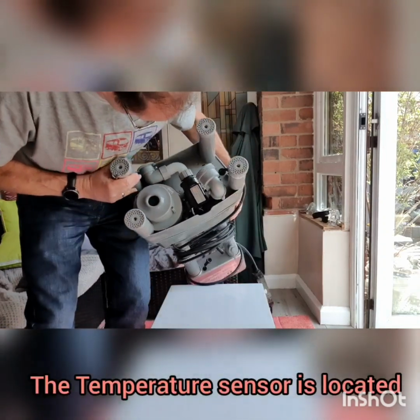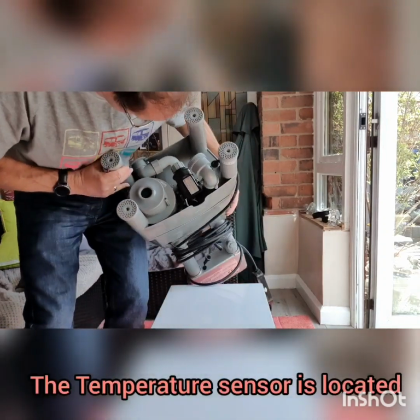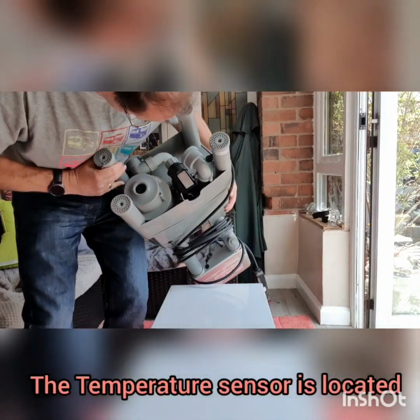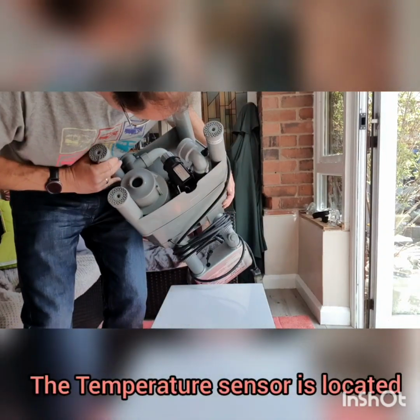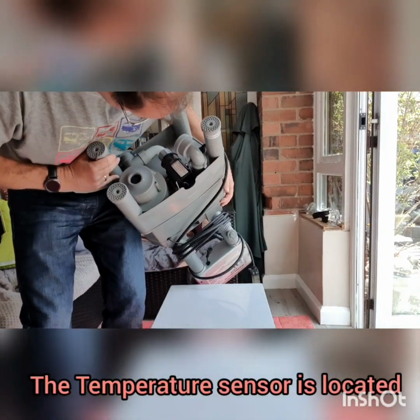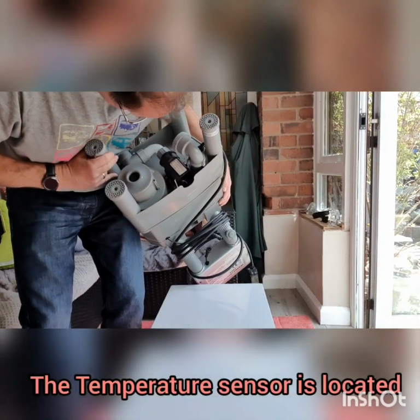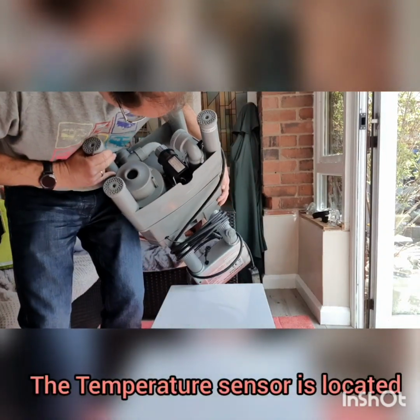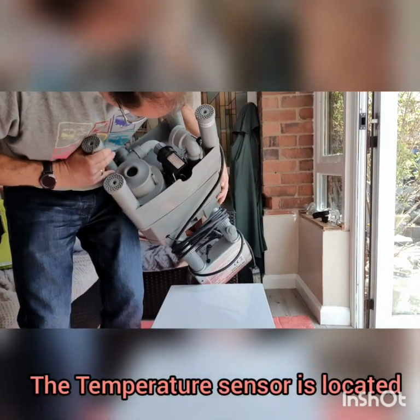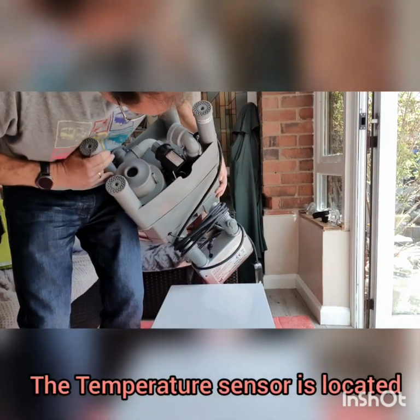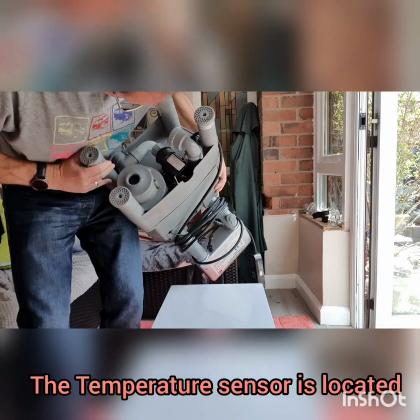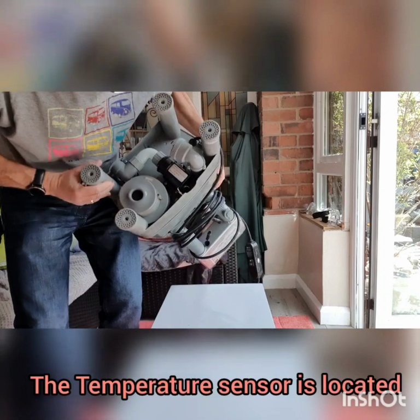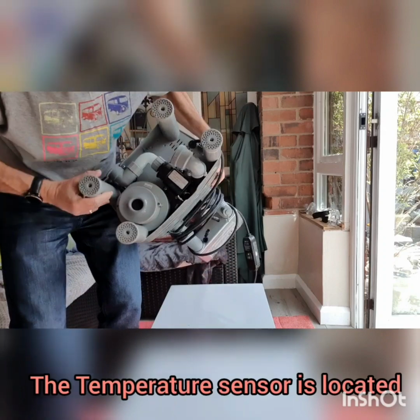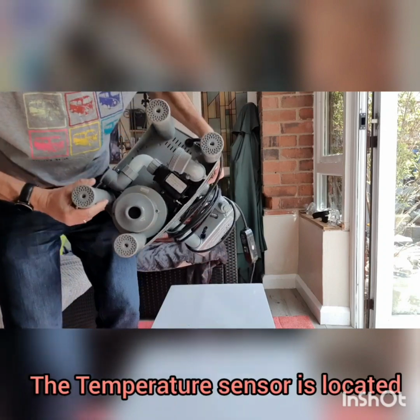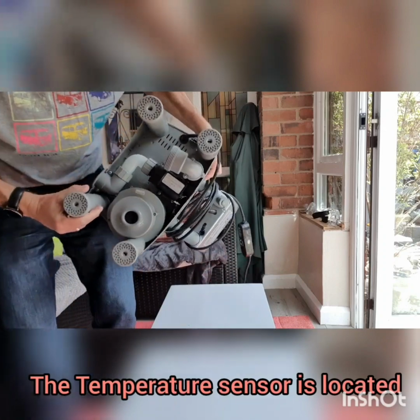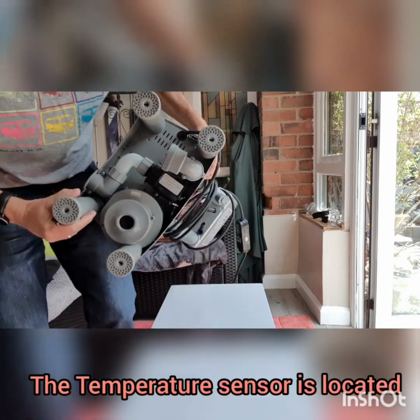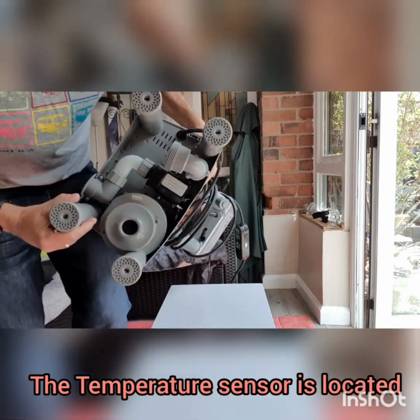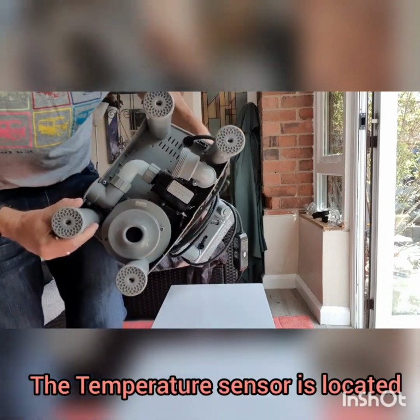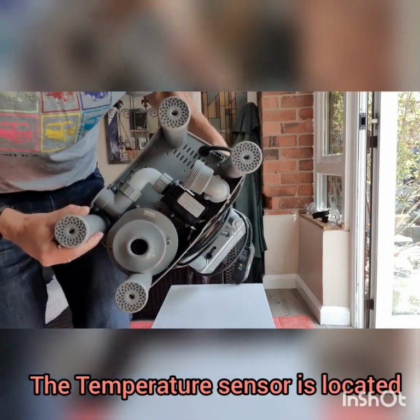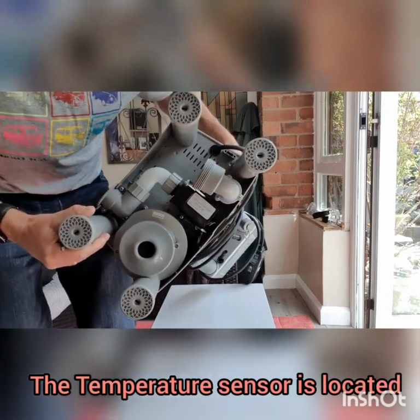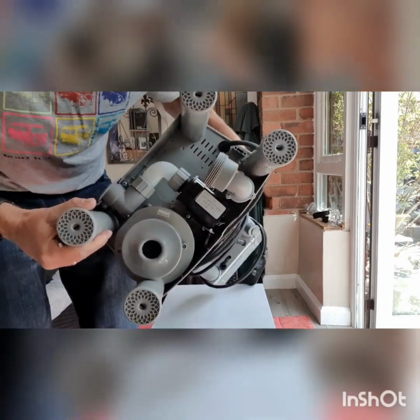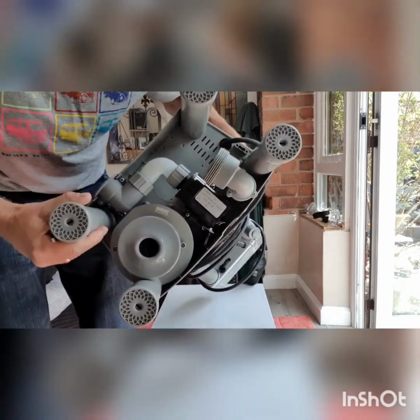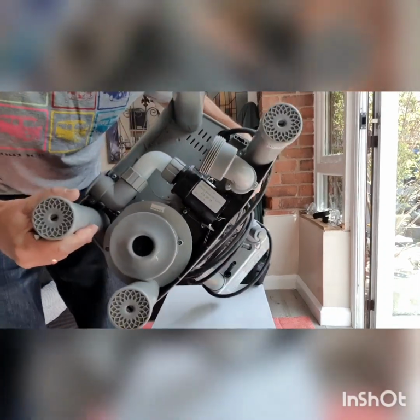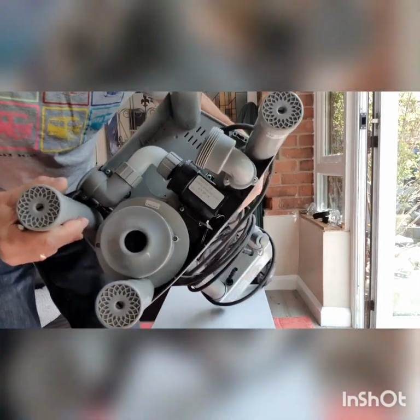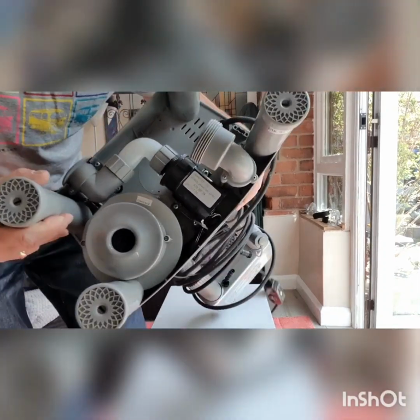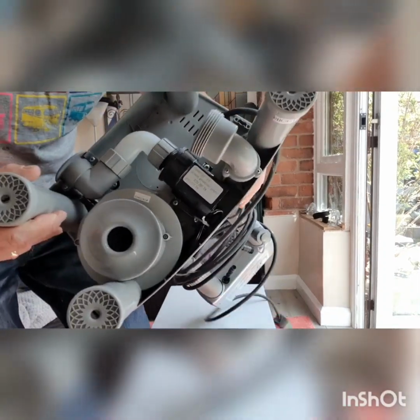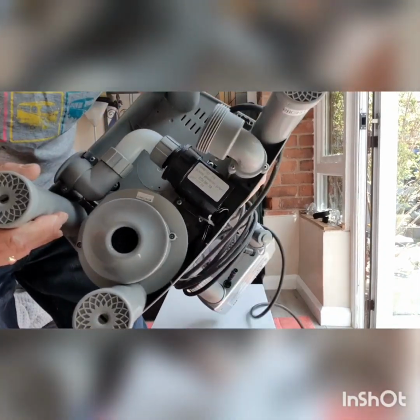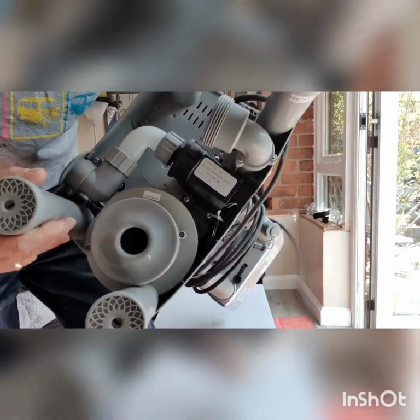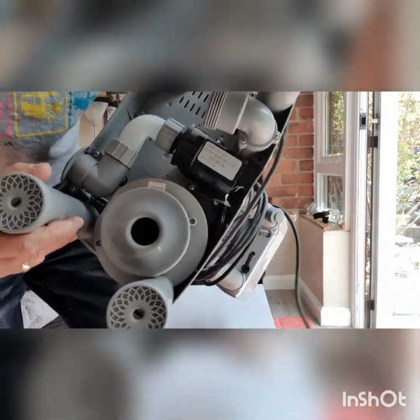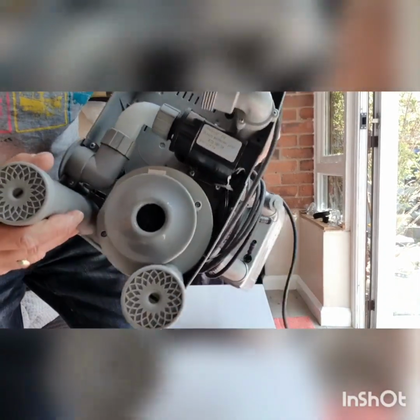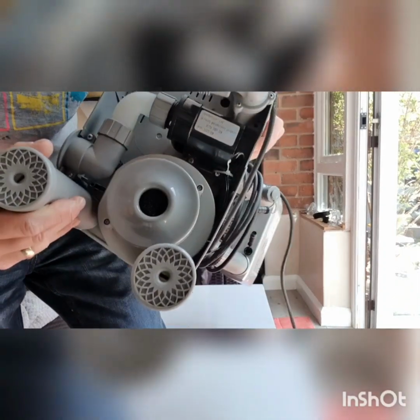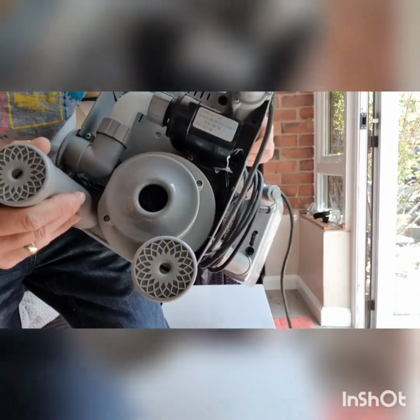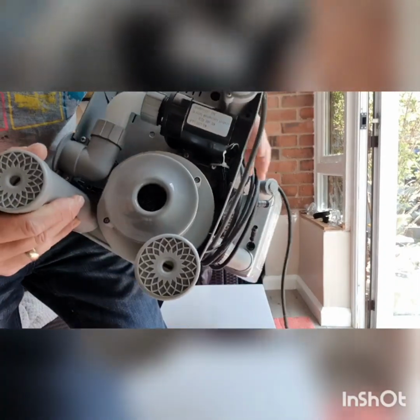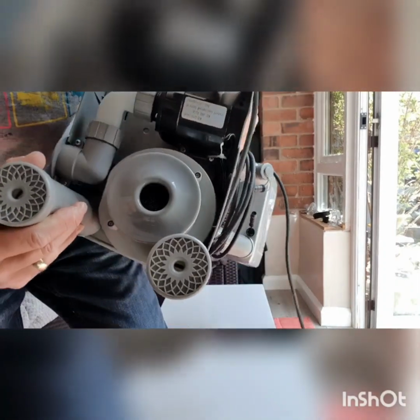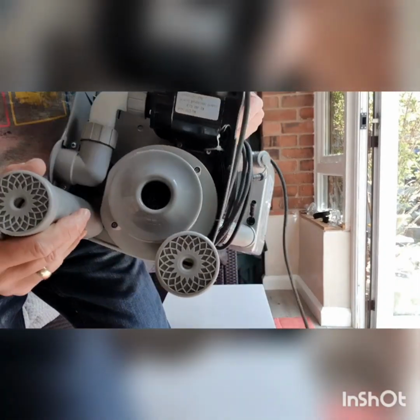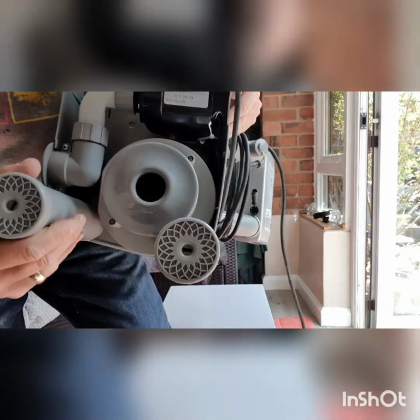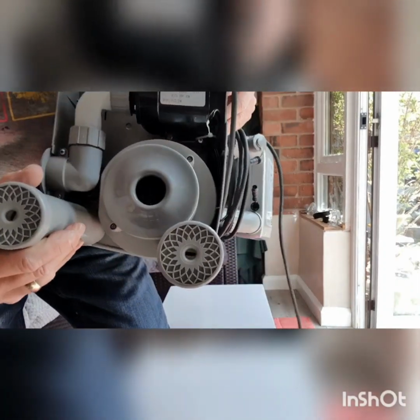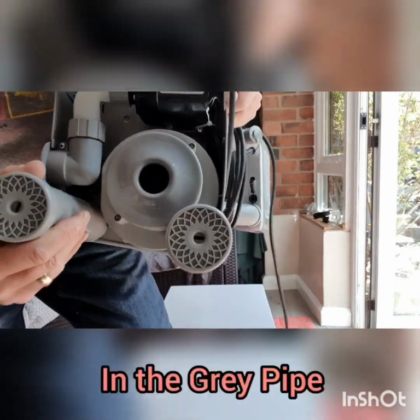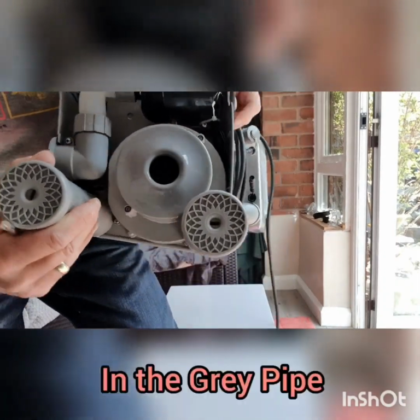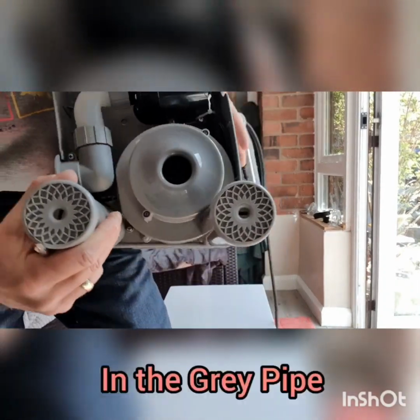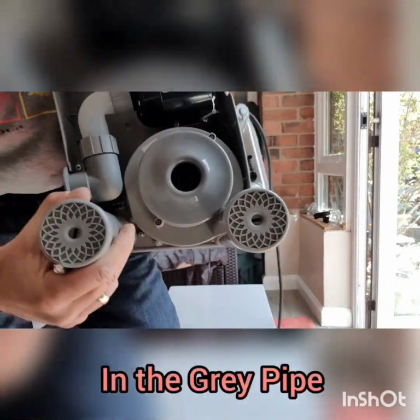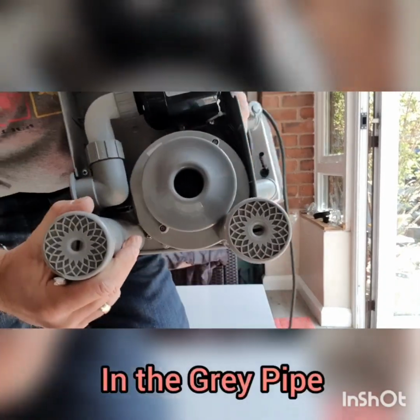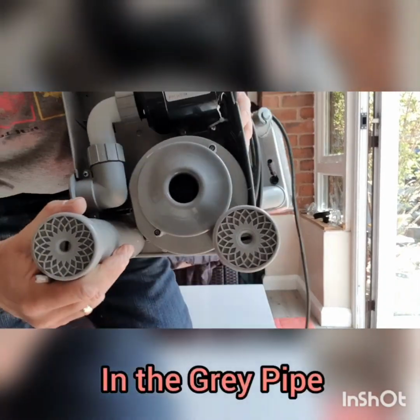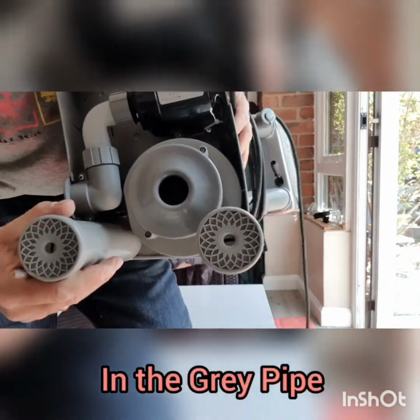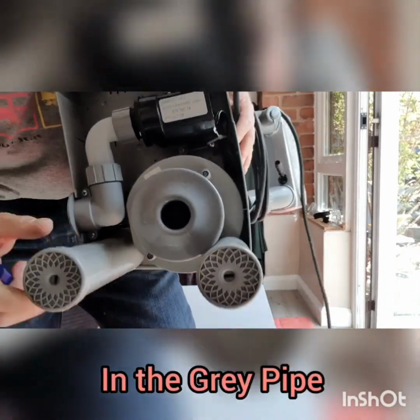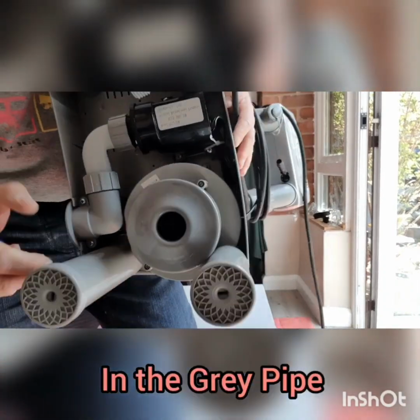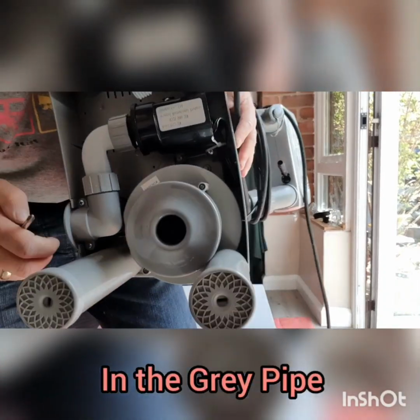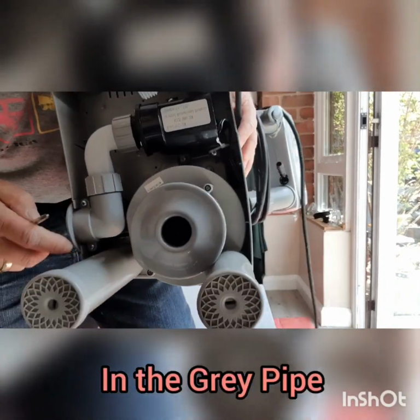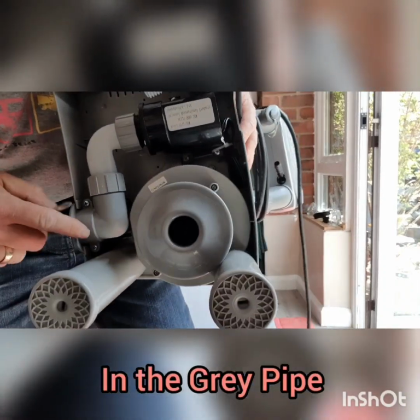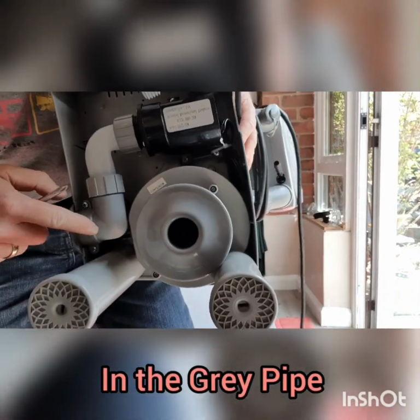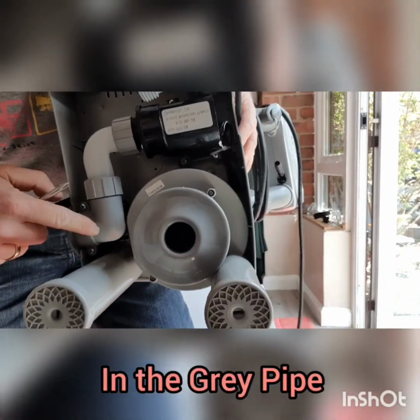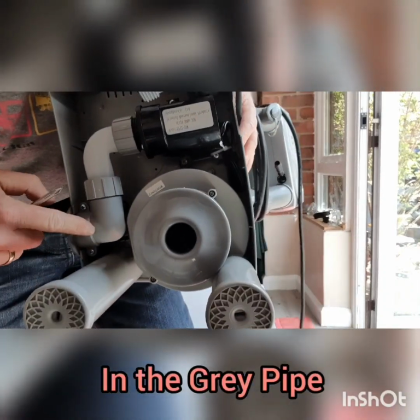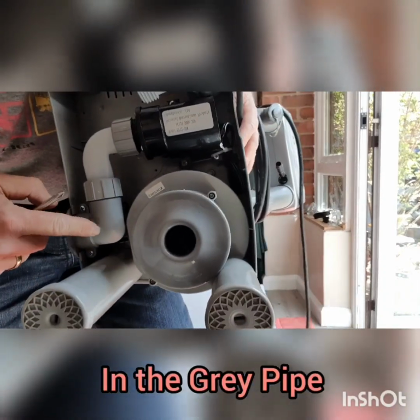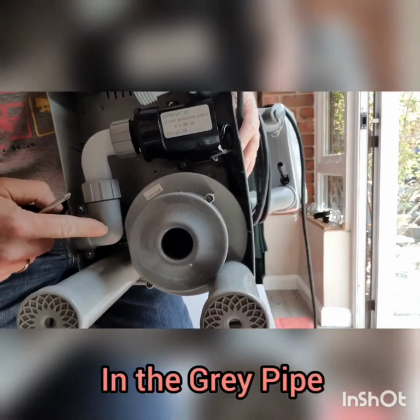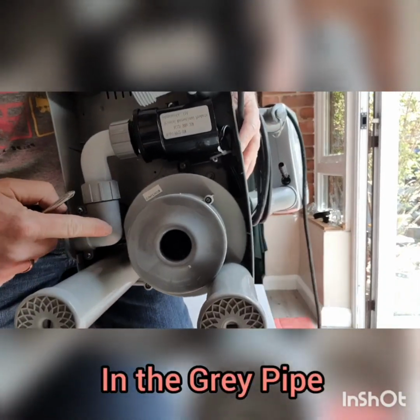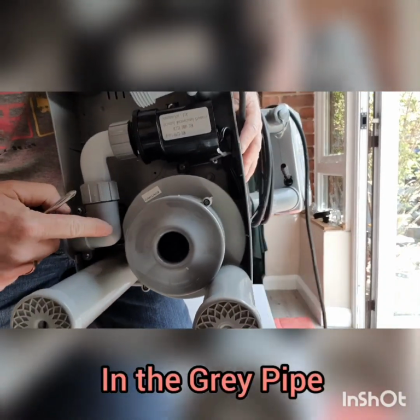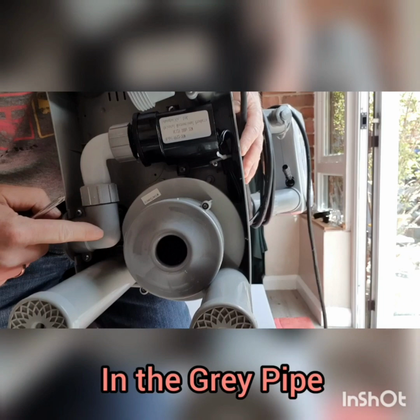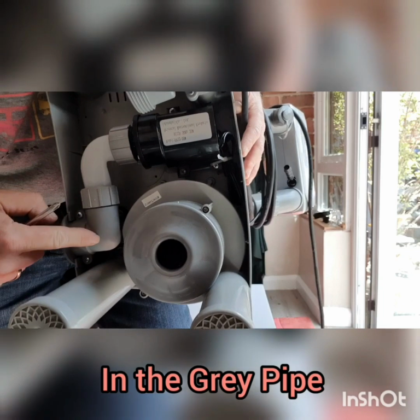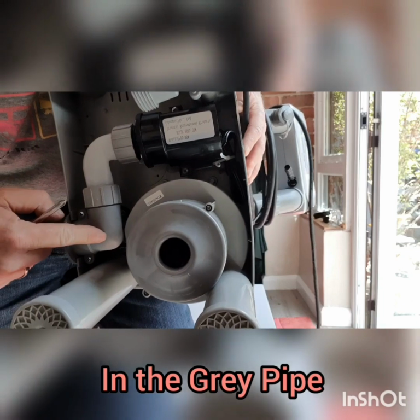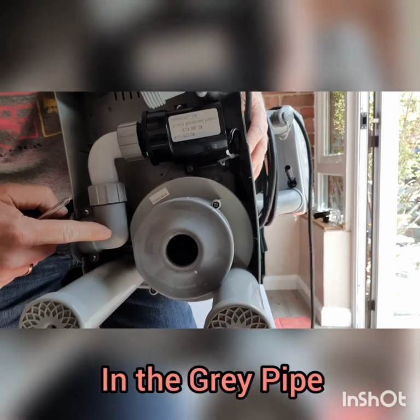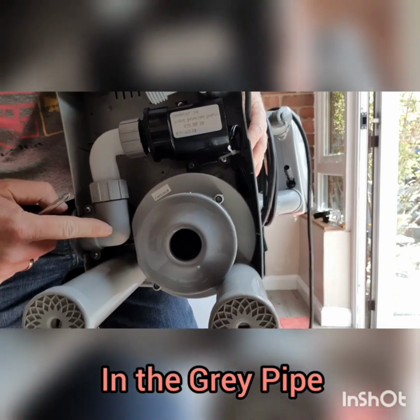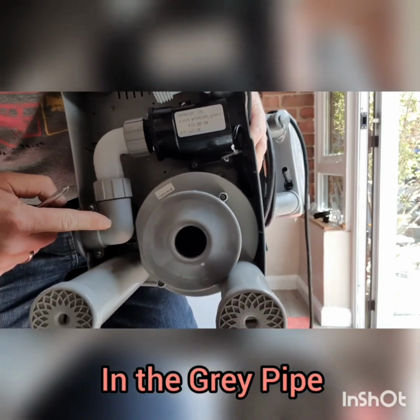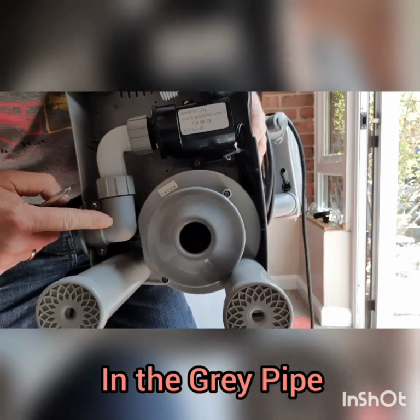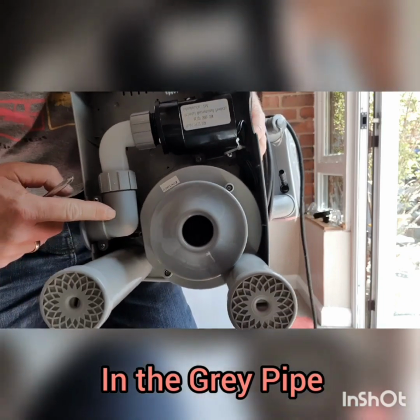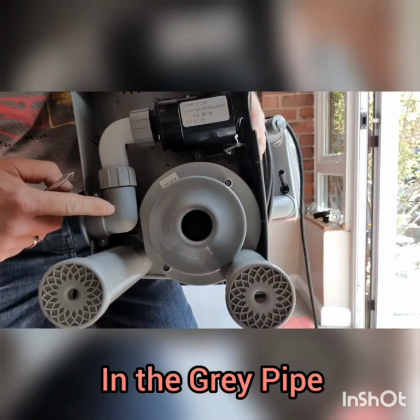First of all, the temperature sensor is in this pipe here.